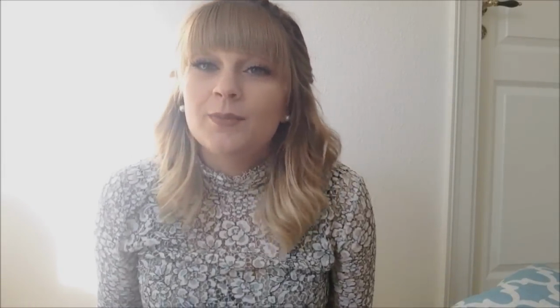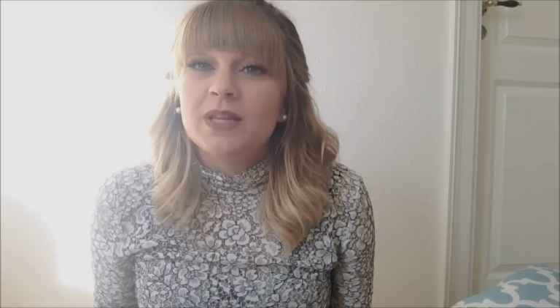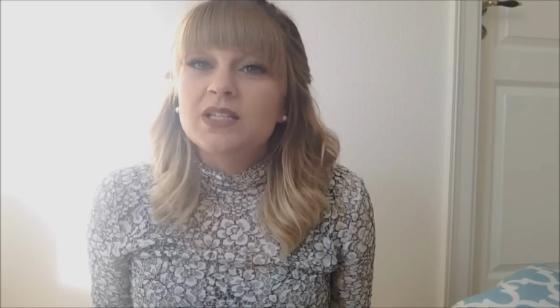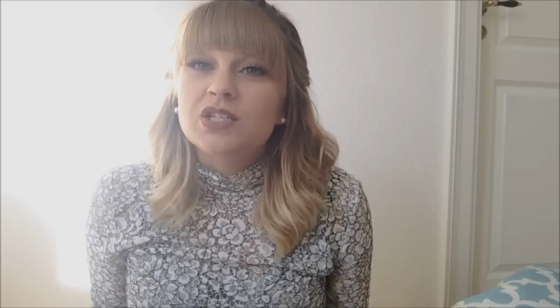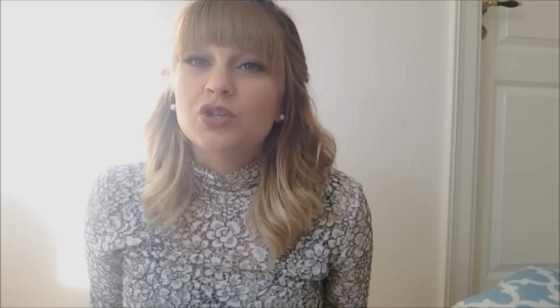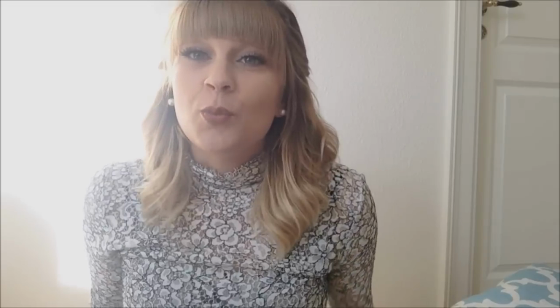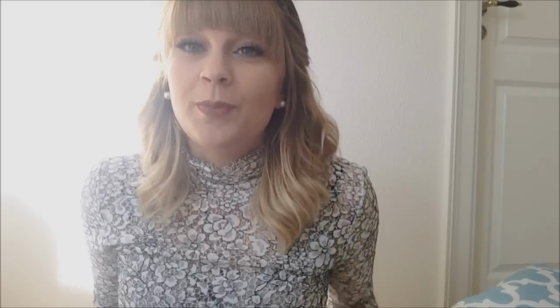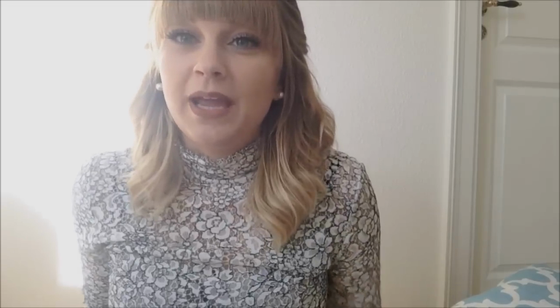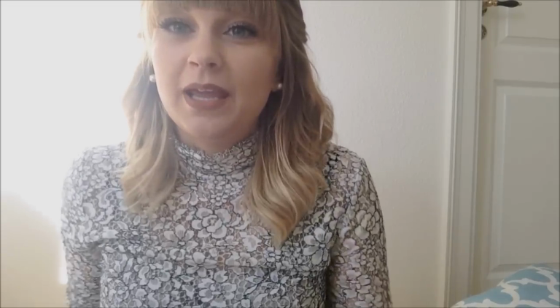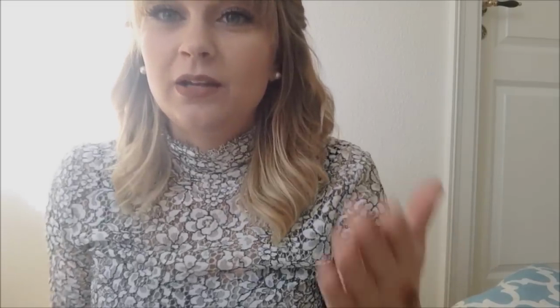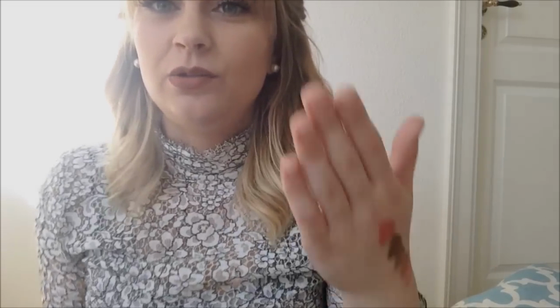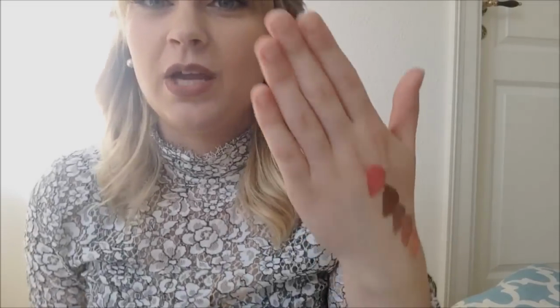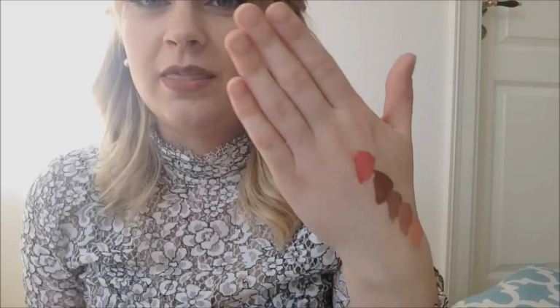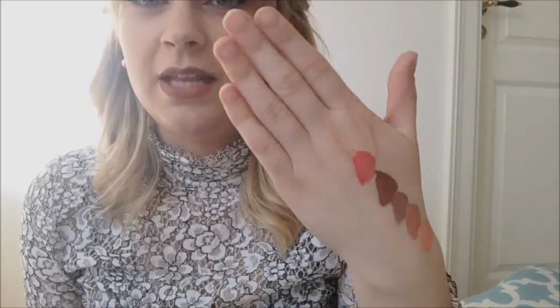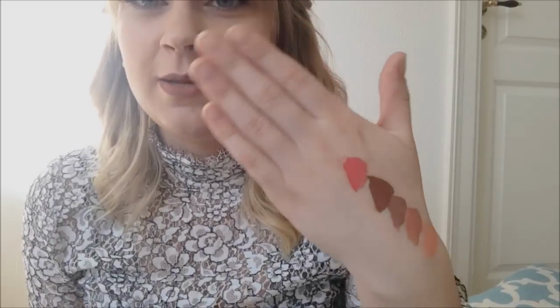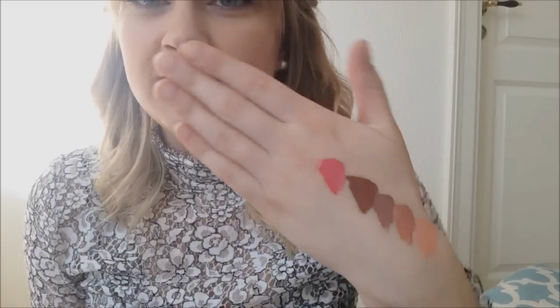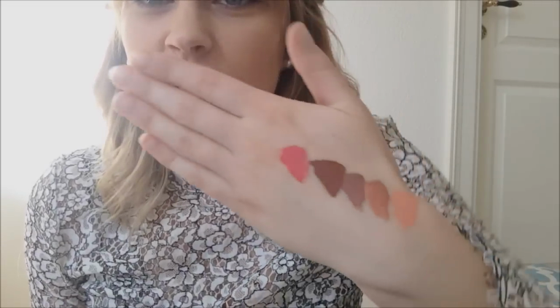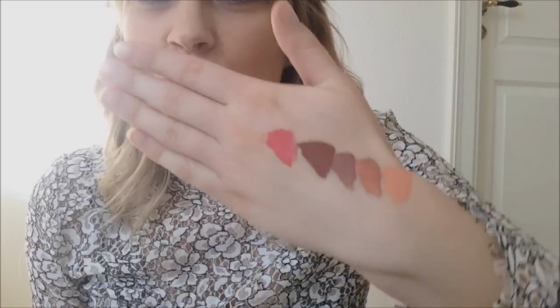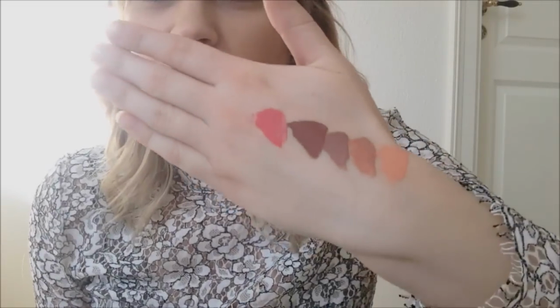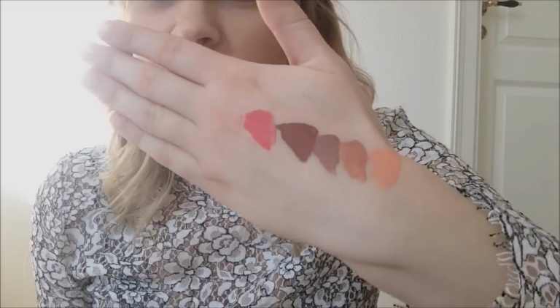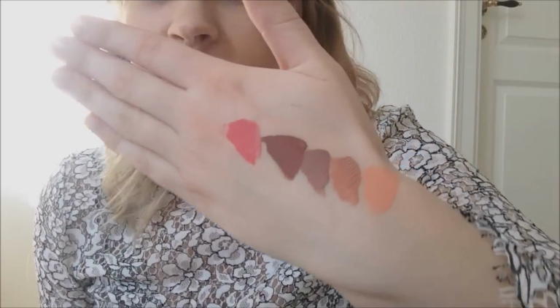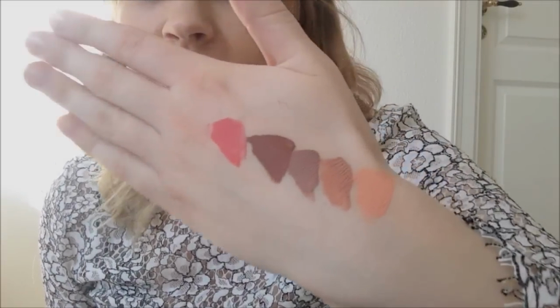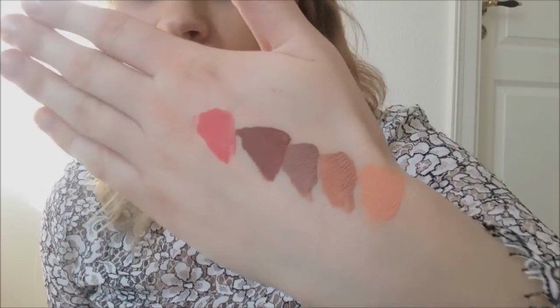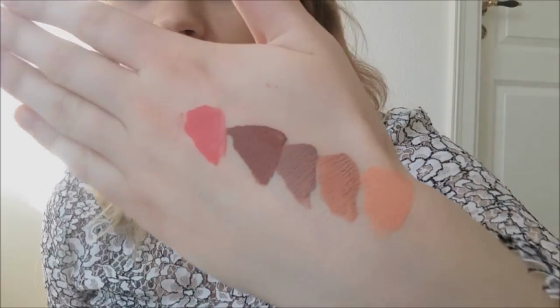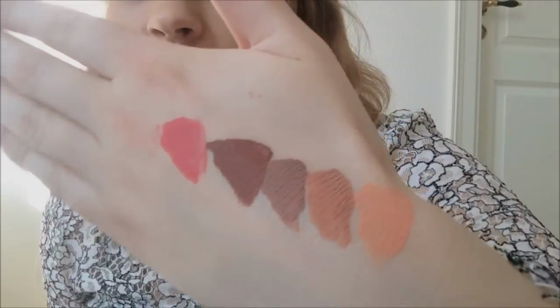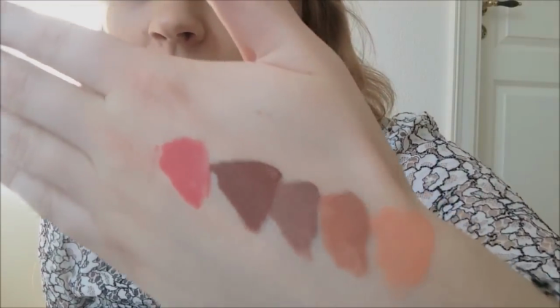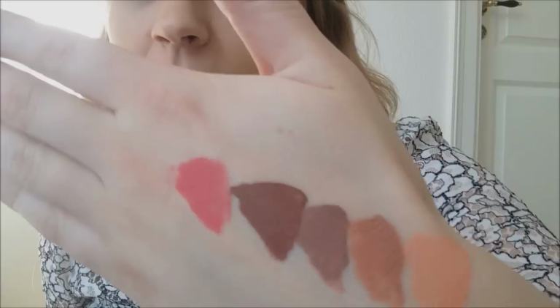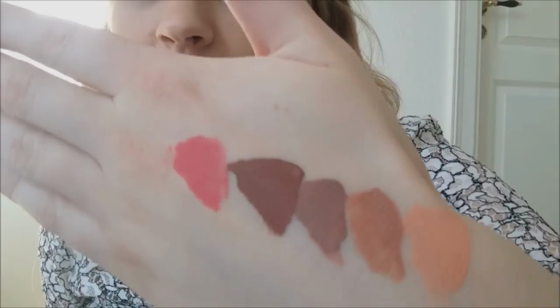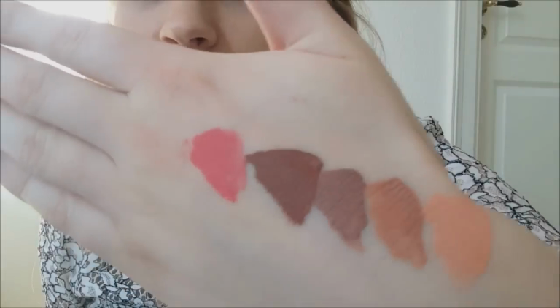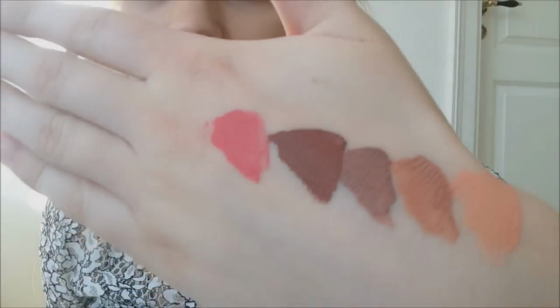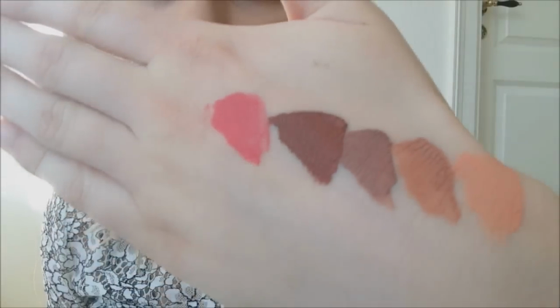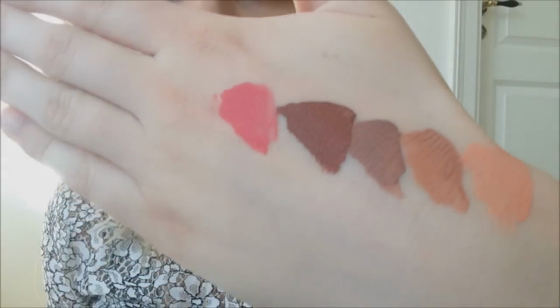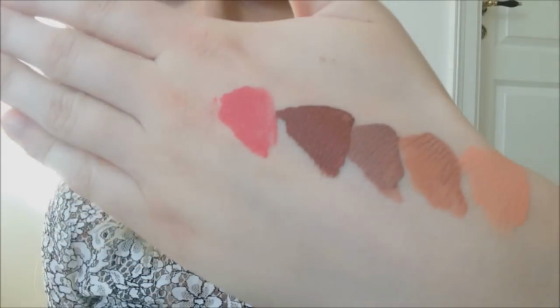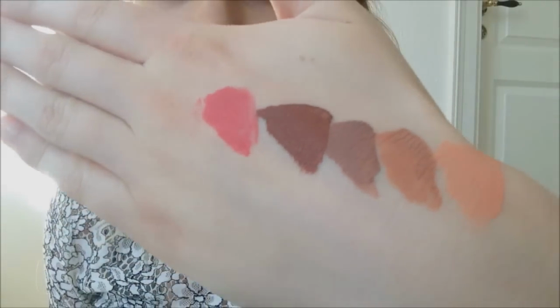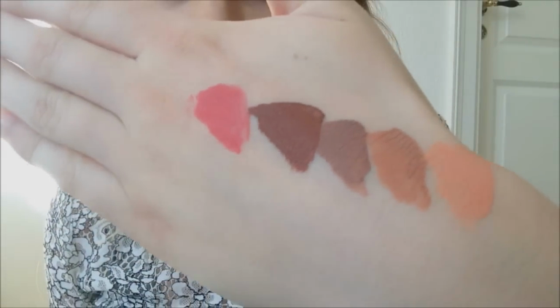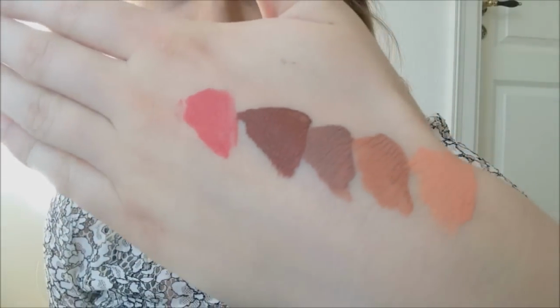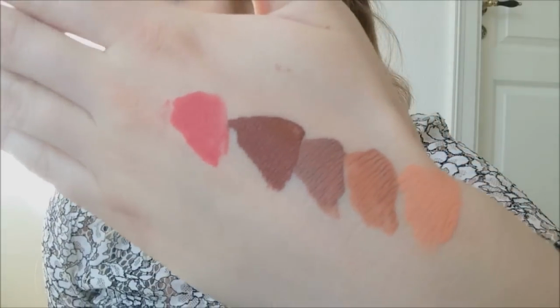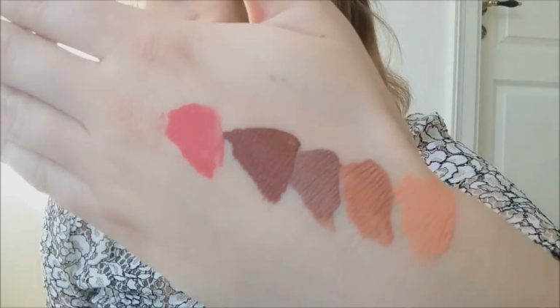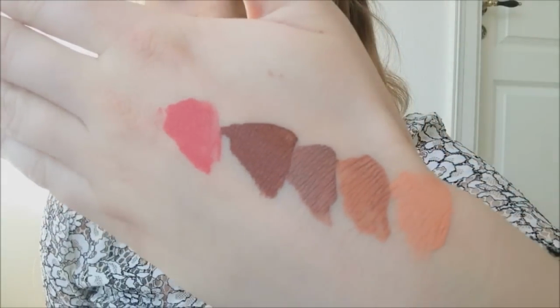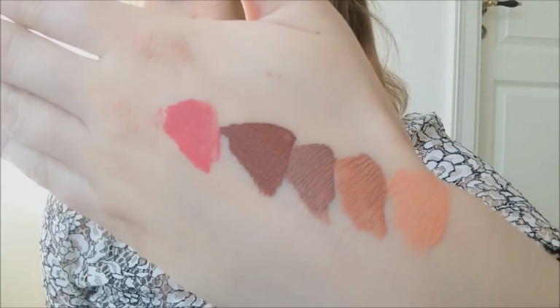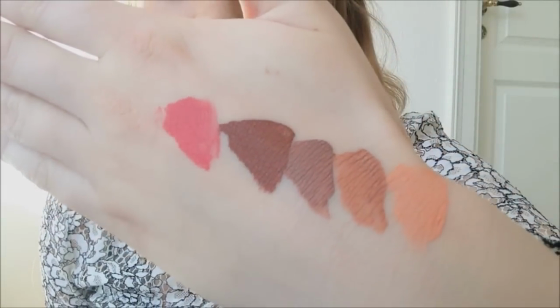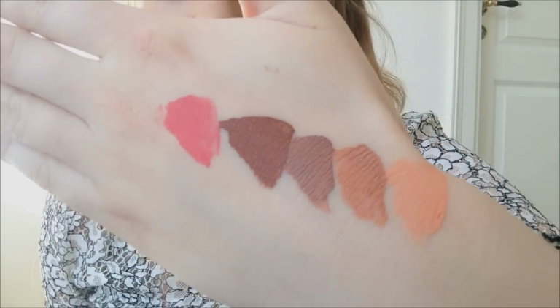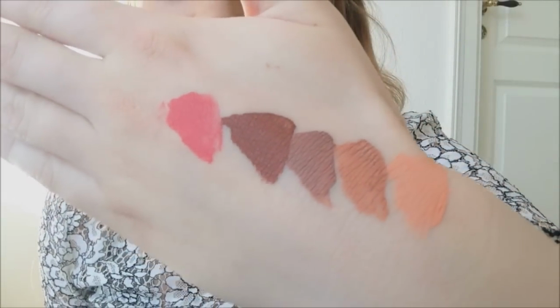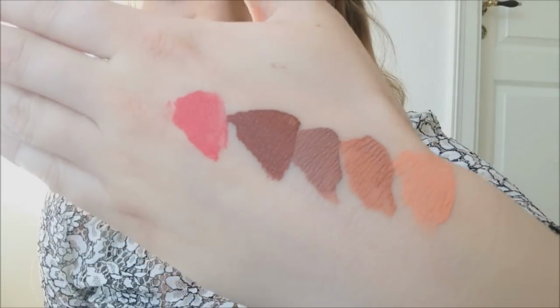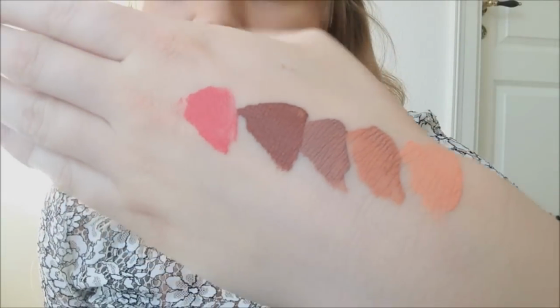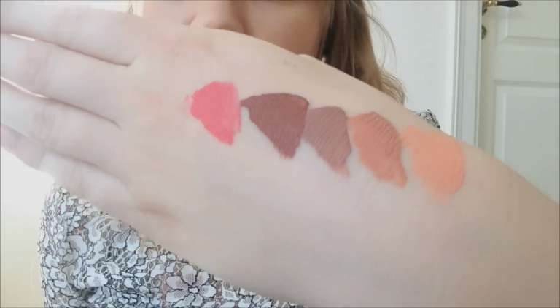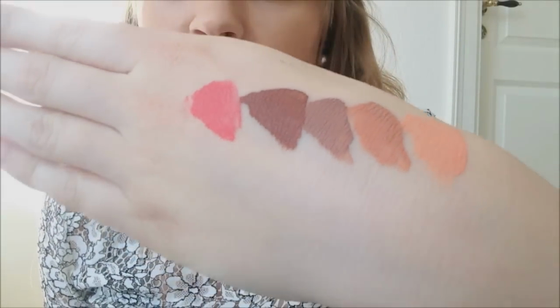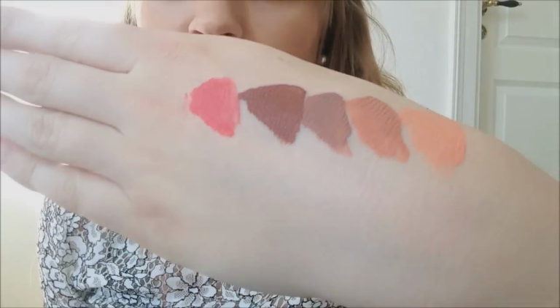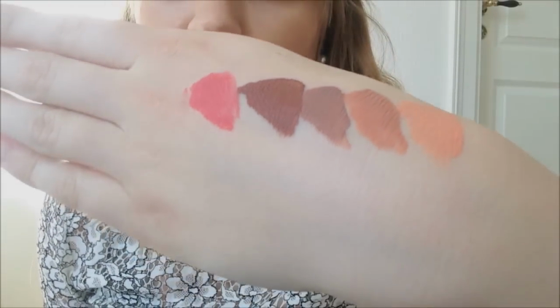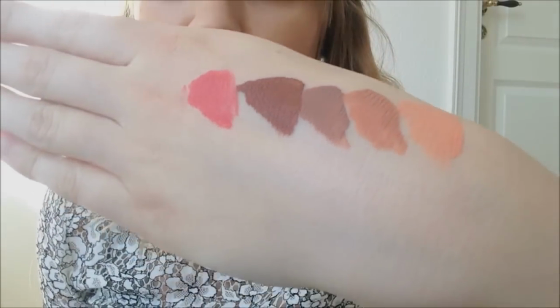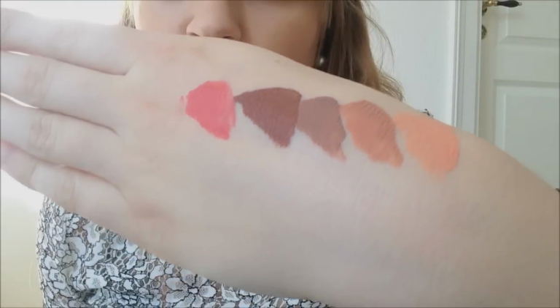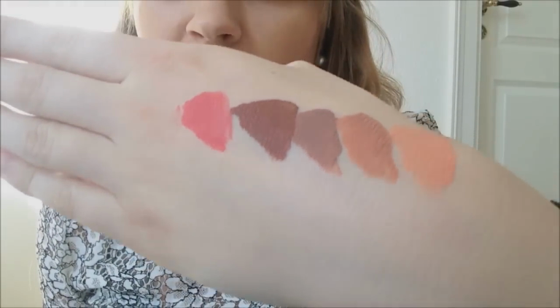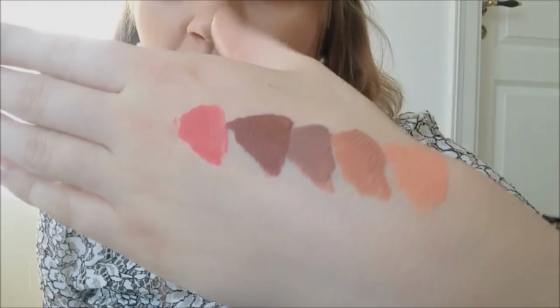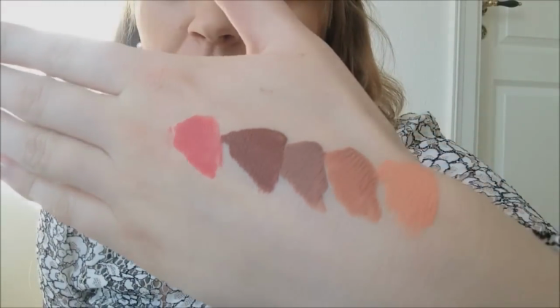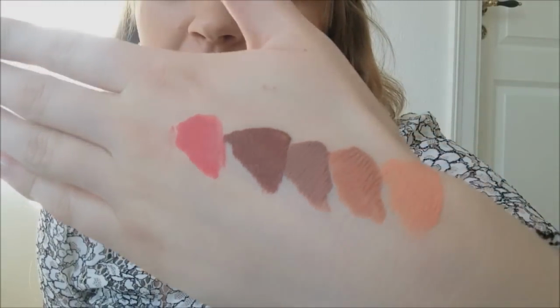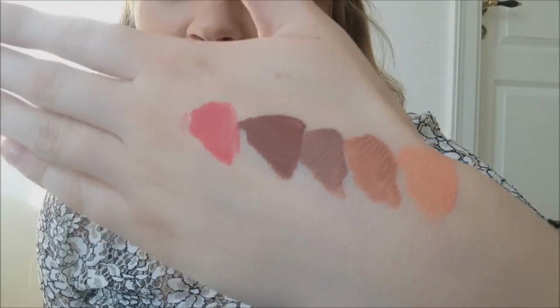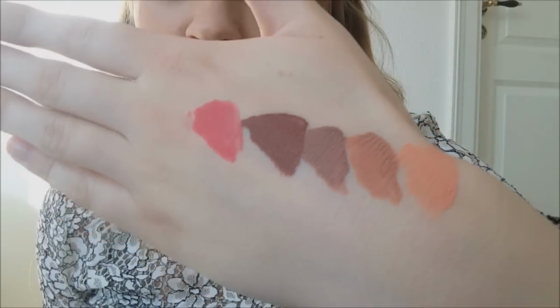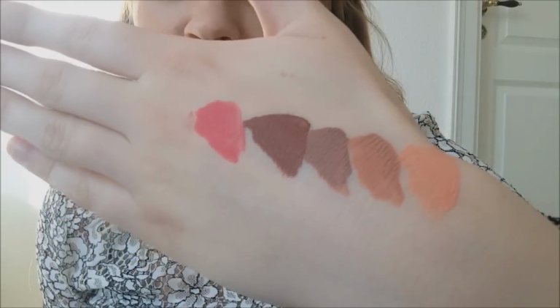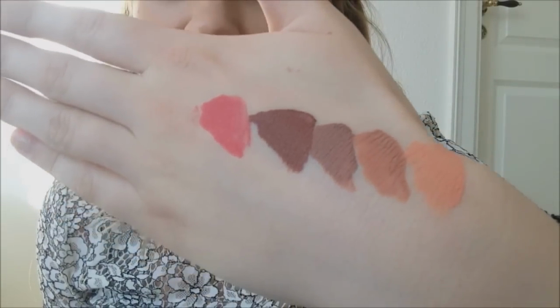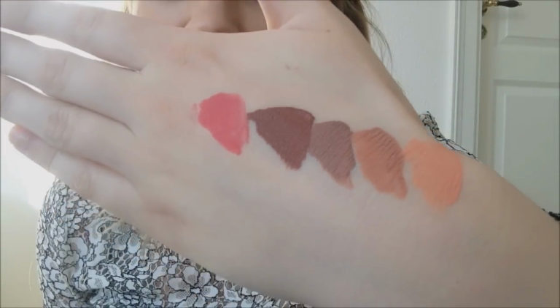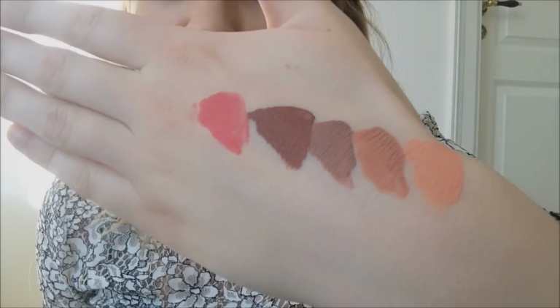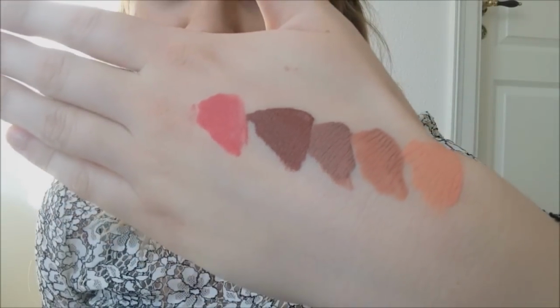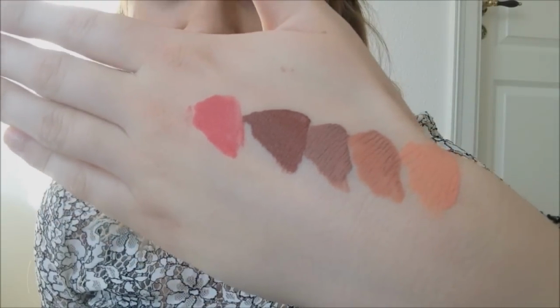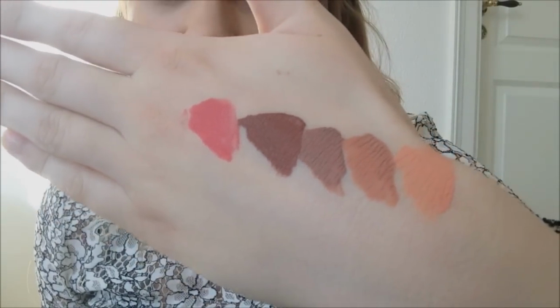Let's just go back and look at the lipstick swatches. And this is of course what they look like when they are dry.